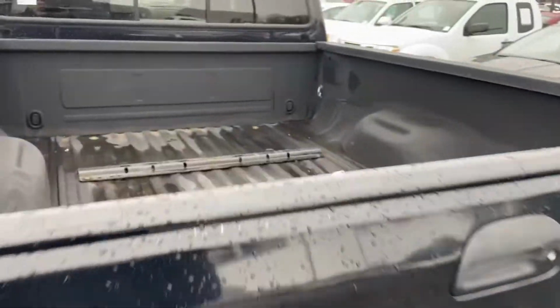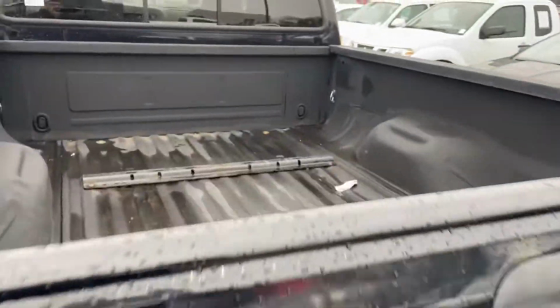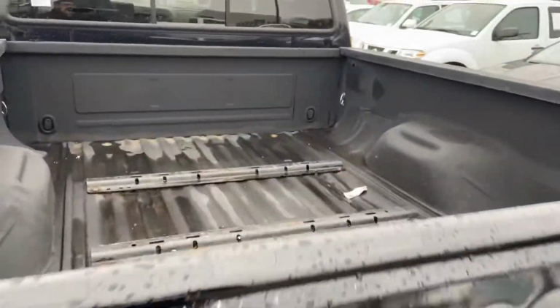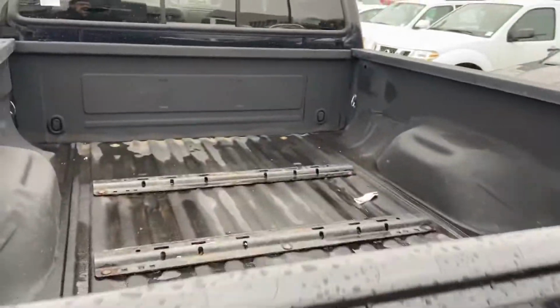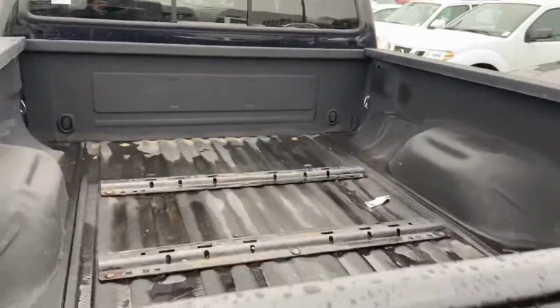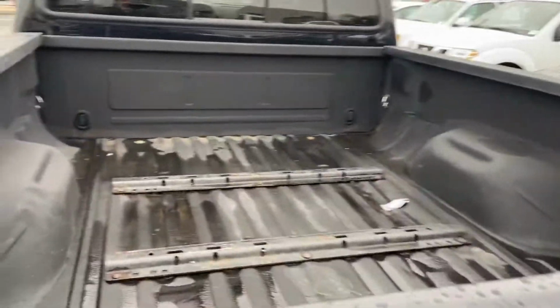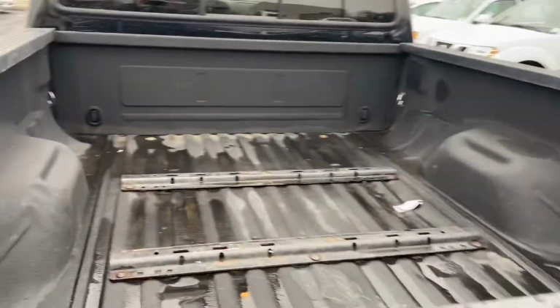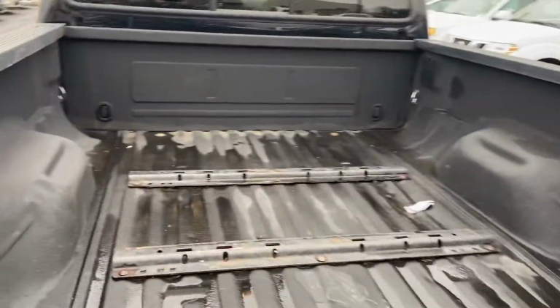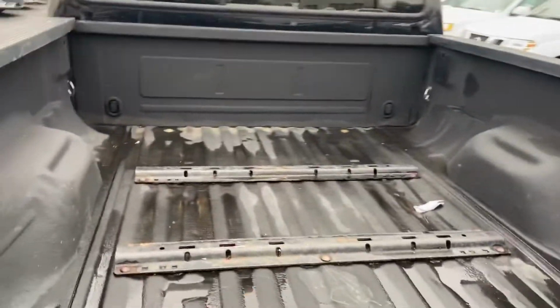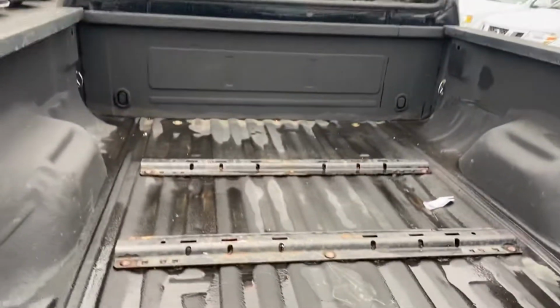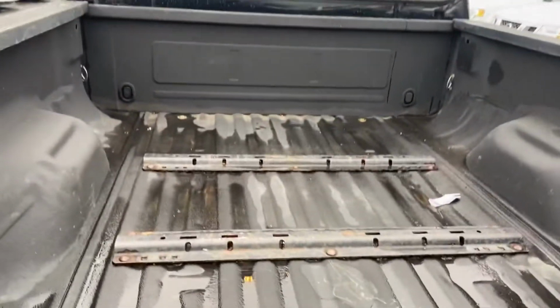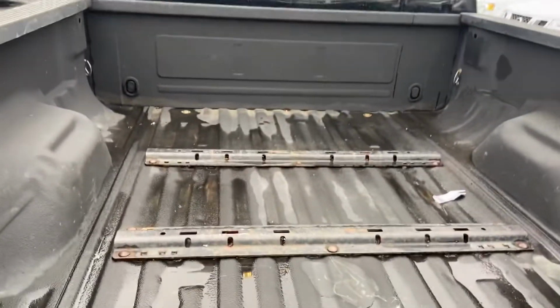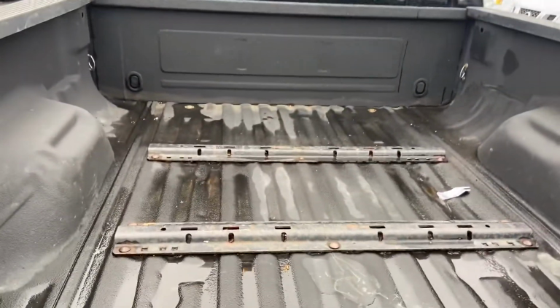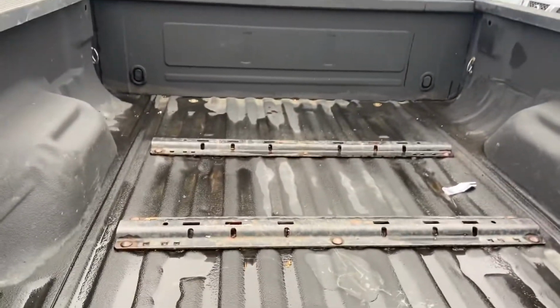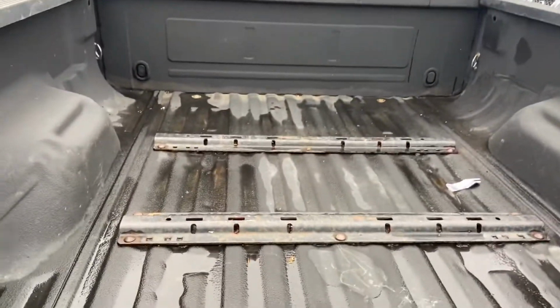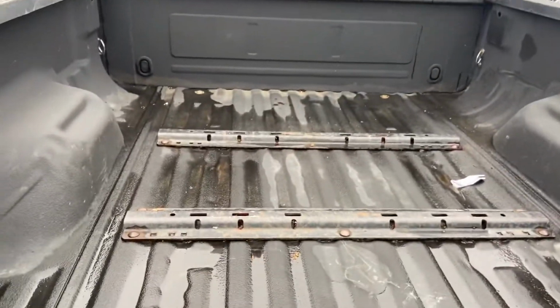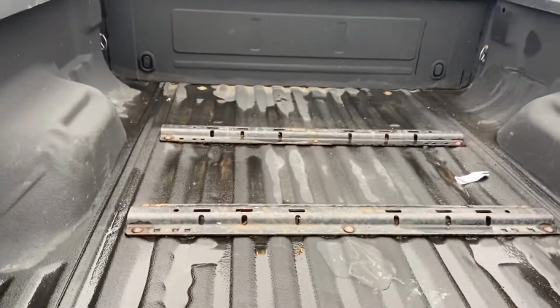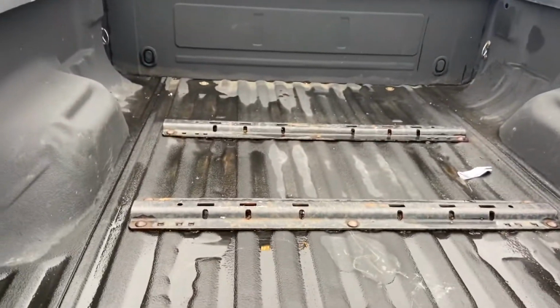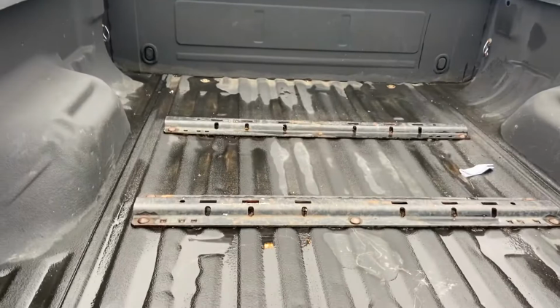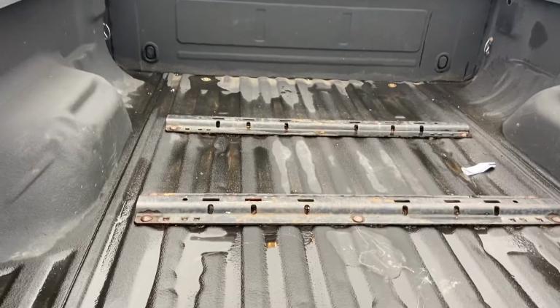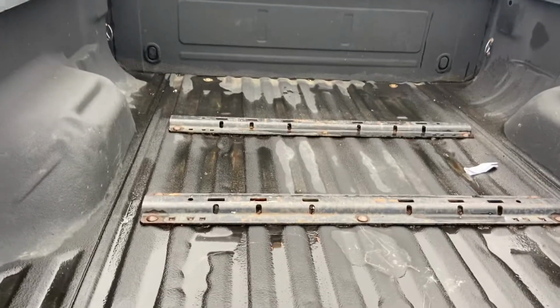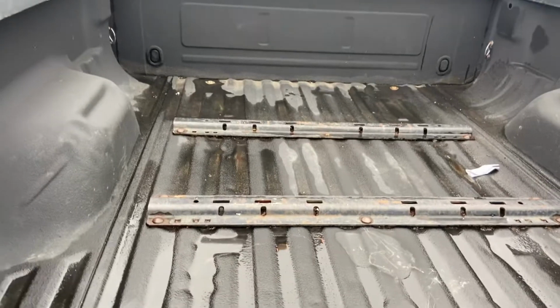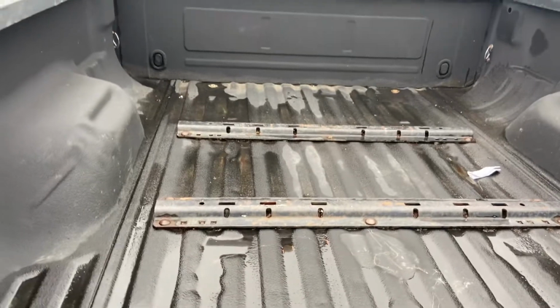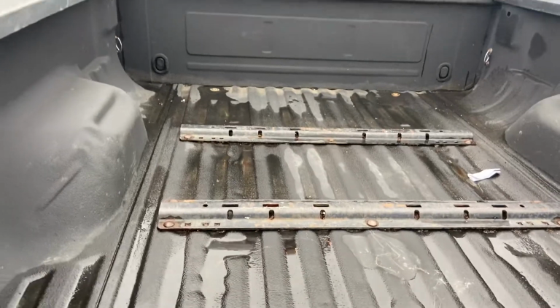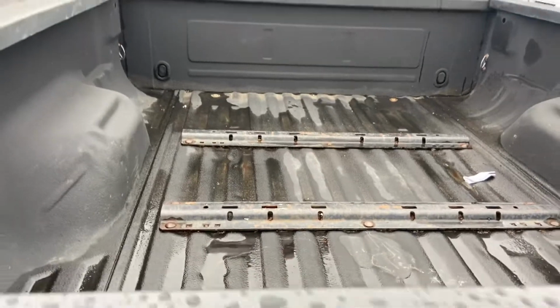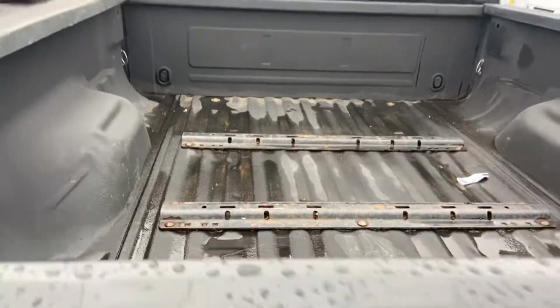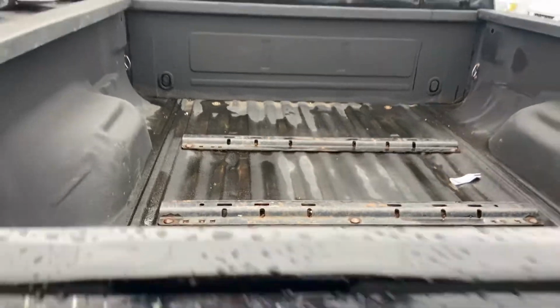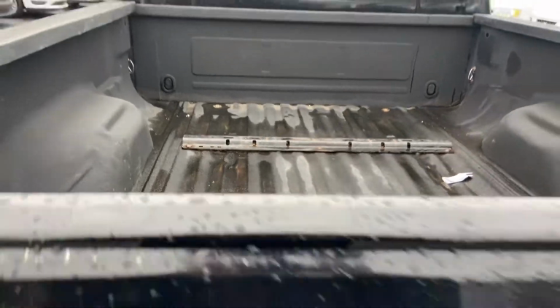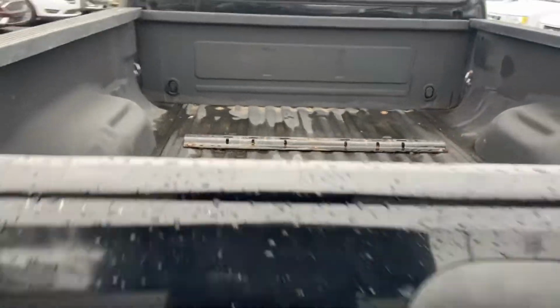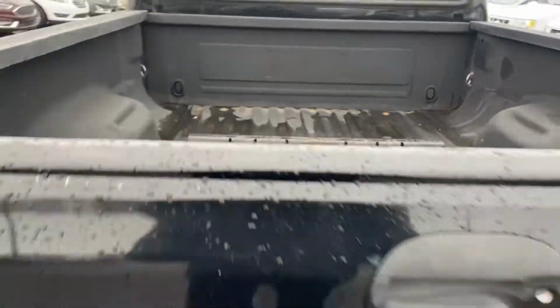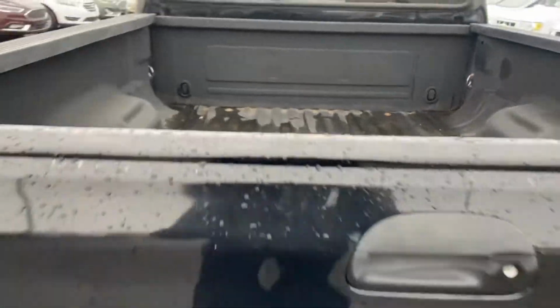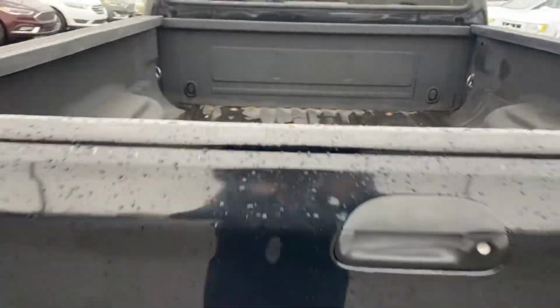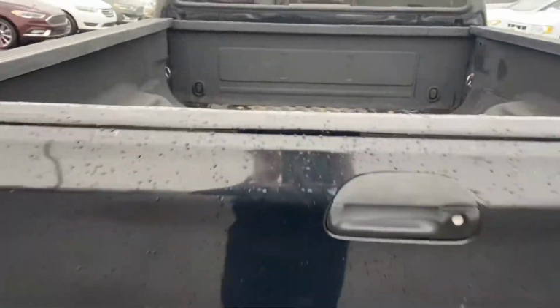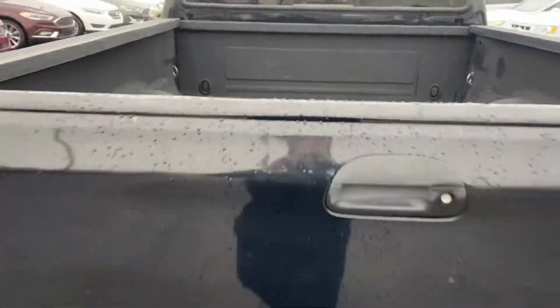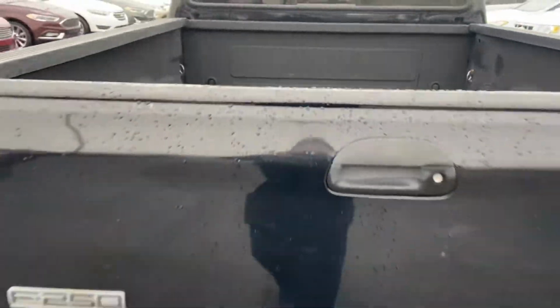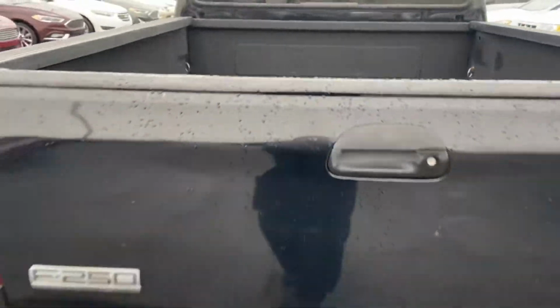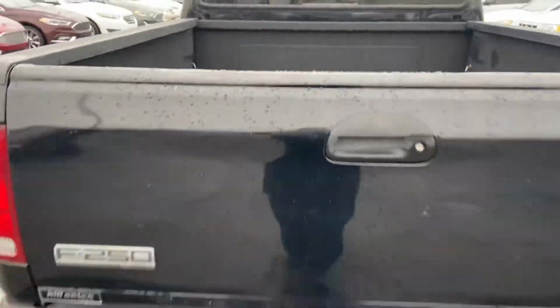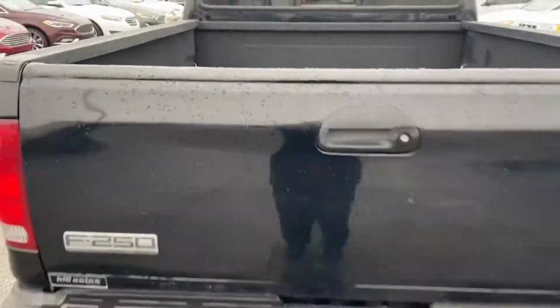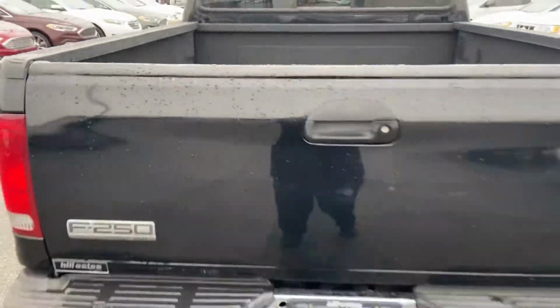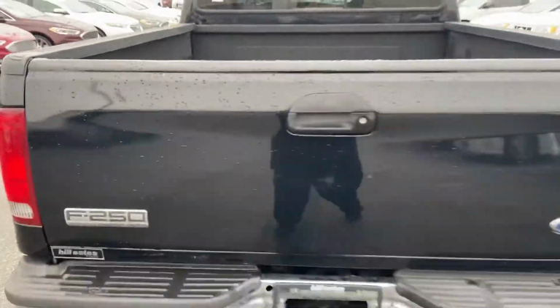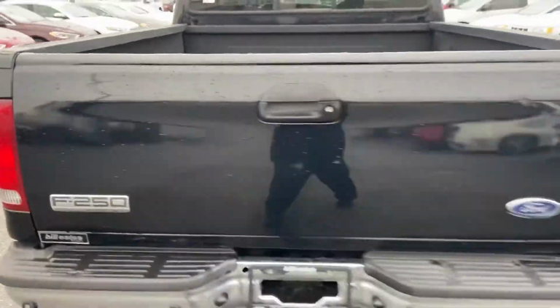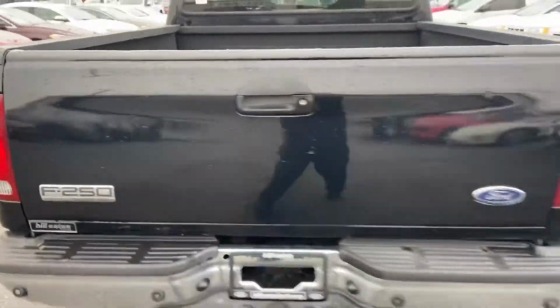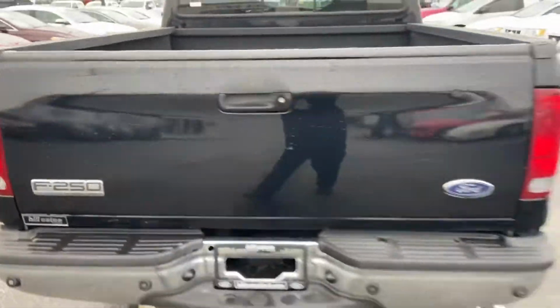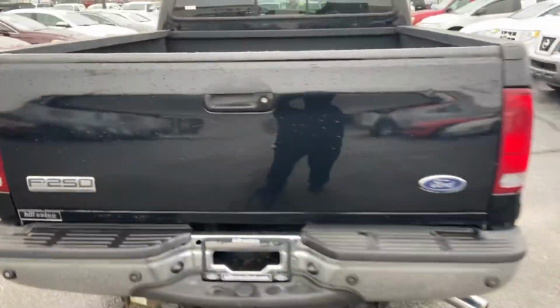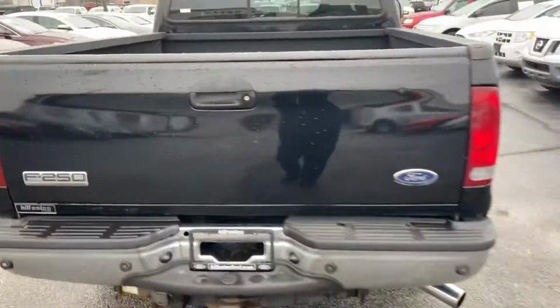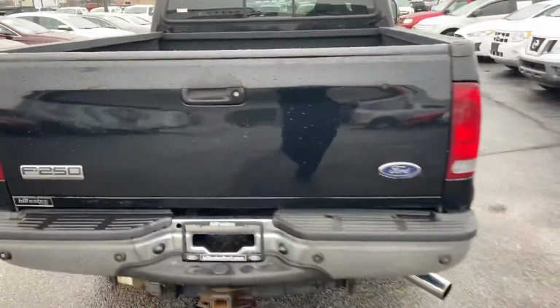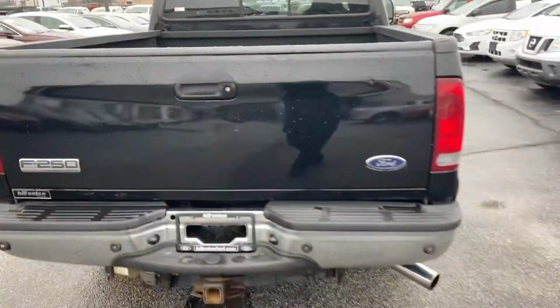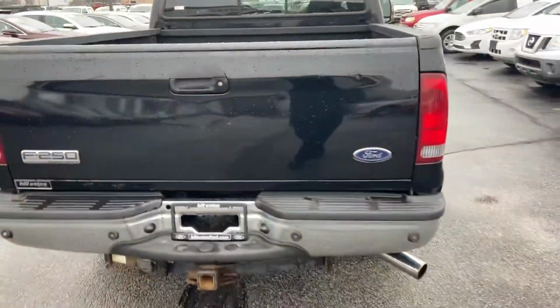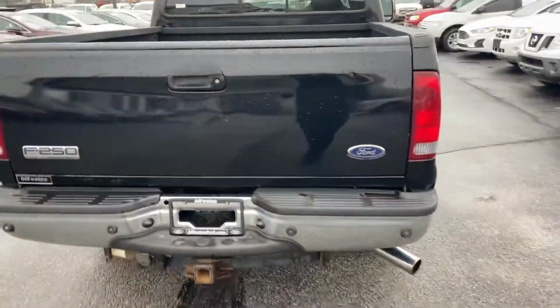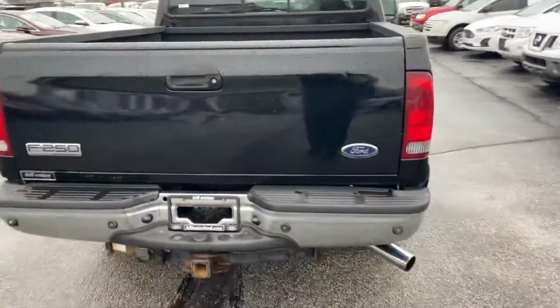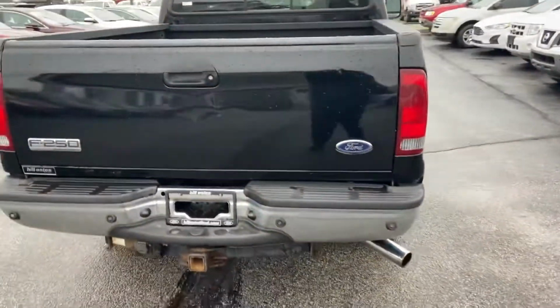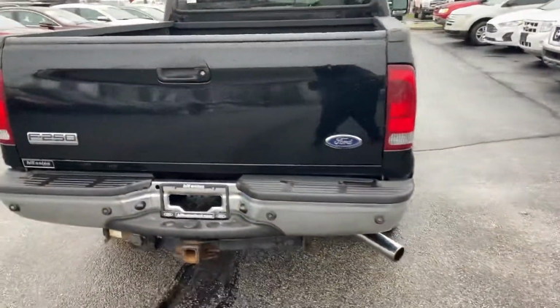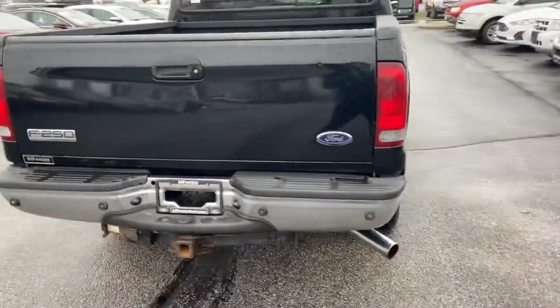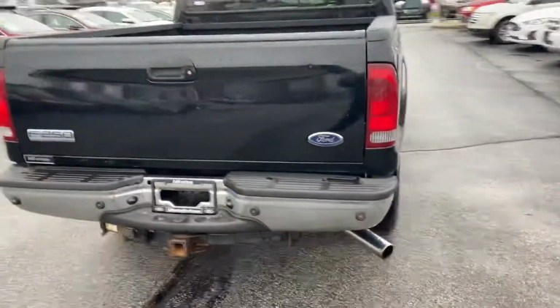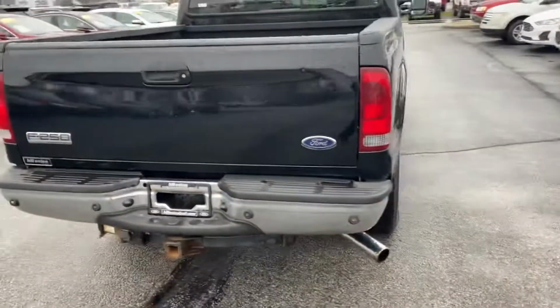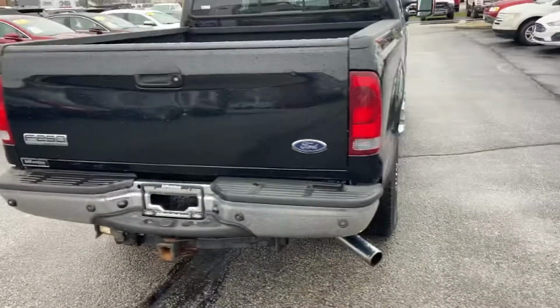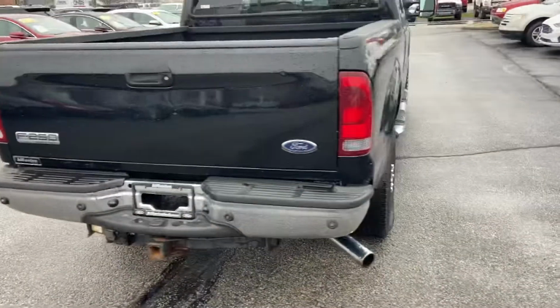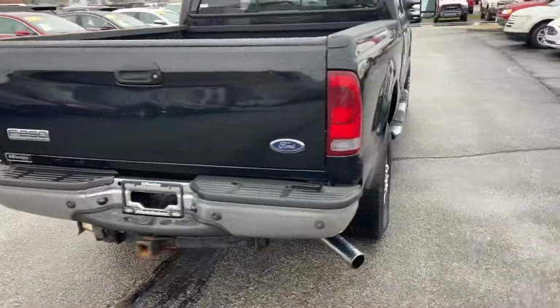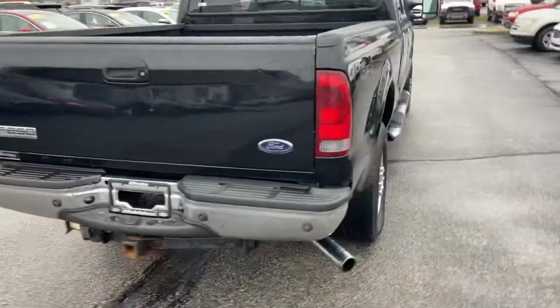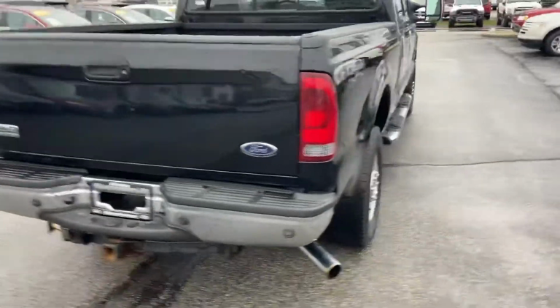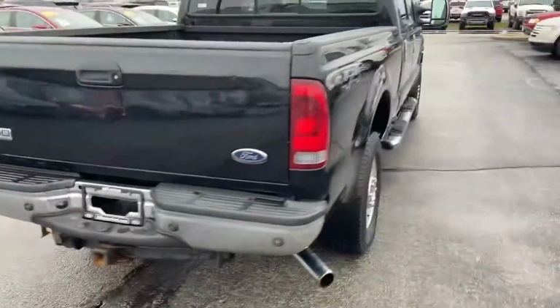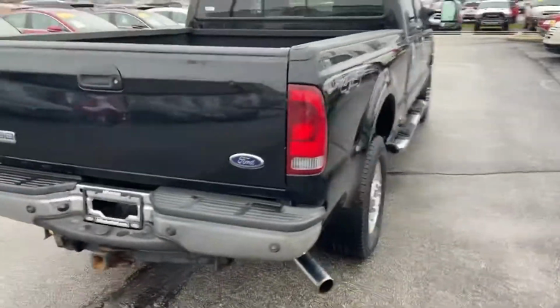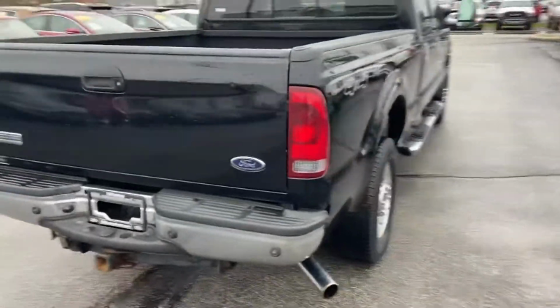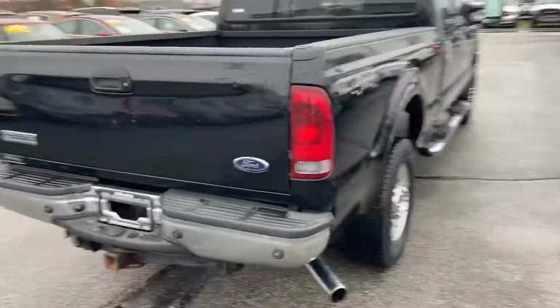Does have a spray-in bed liner. Brackets all ready for a fifth wheel. You got sensors on the back of it.